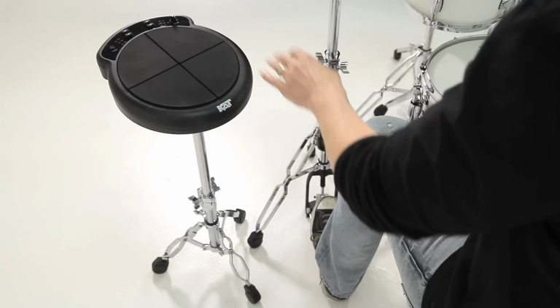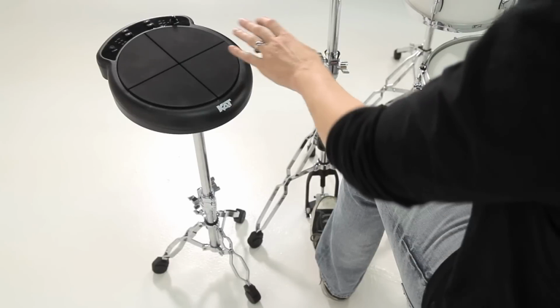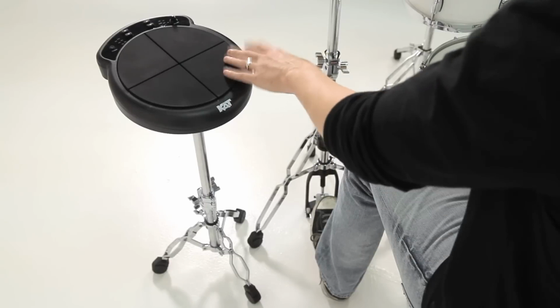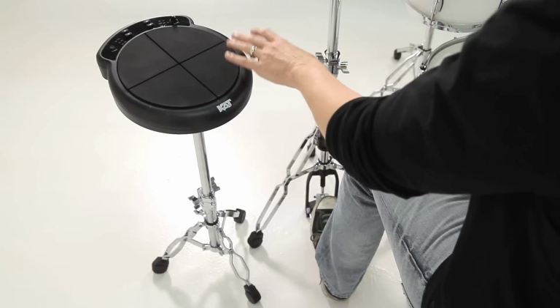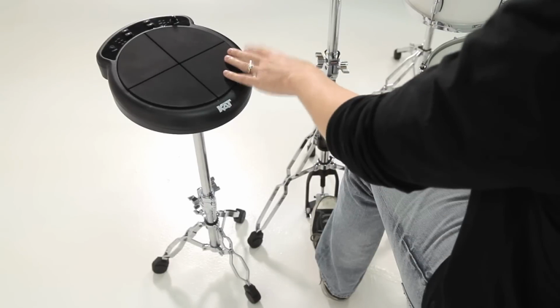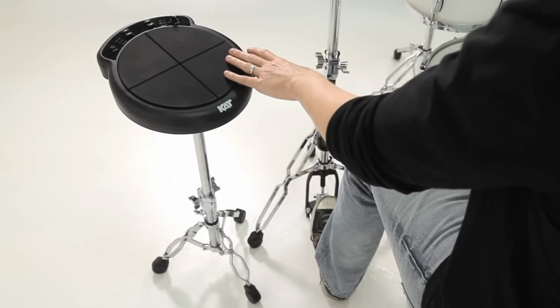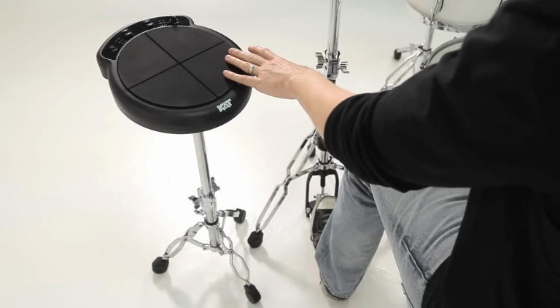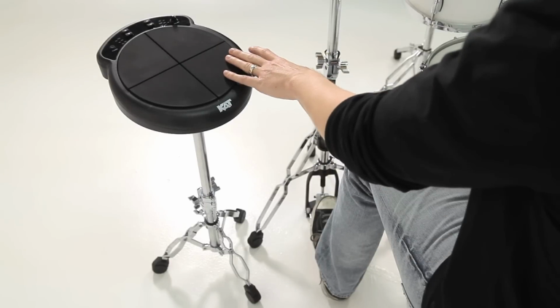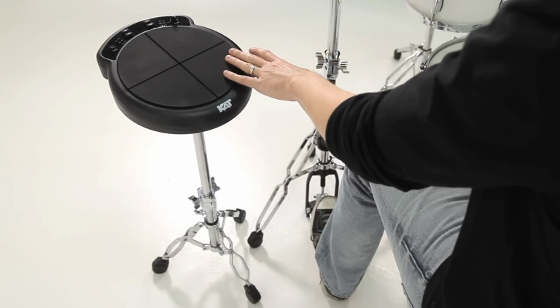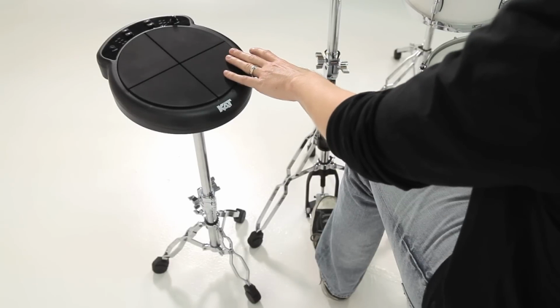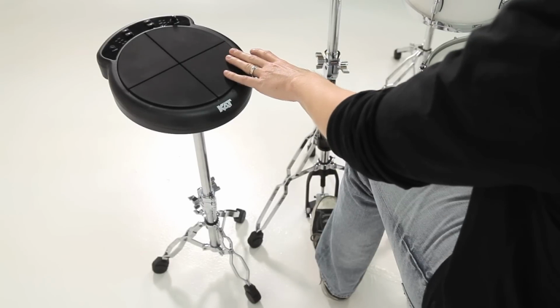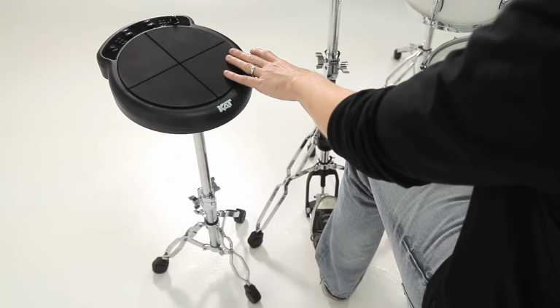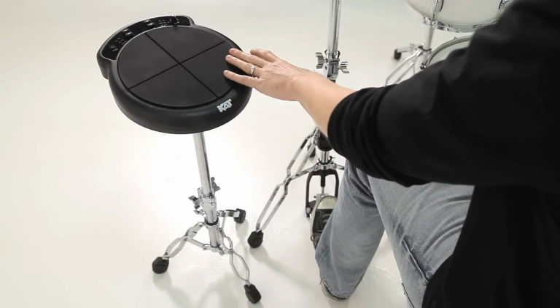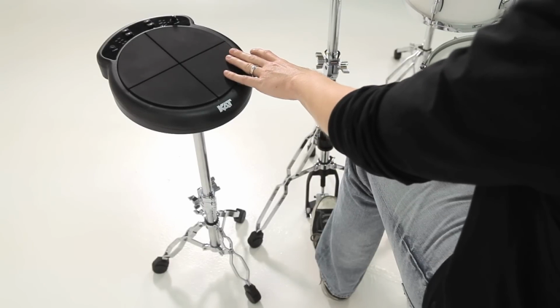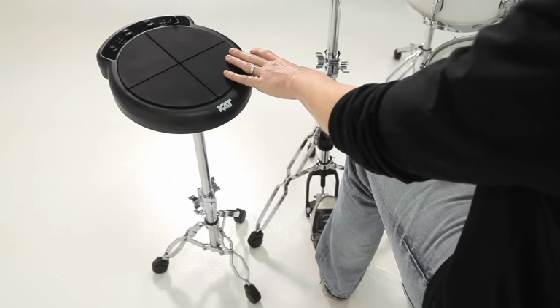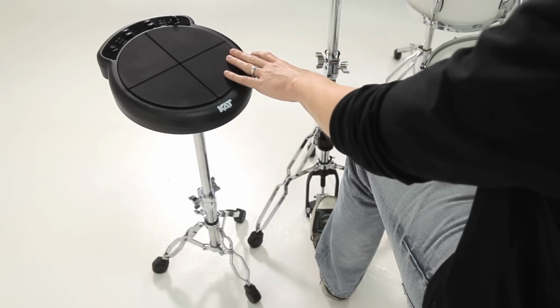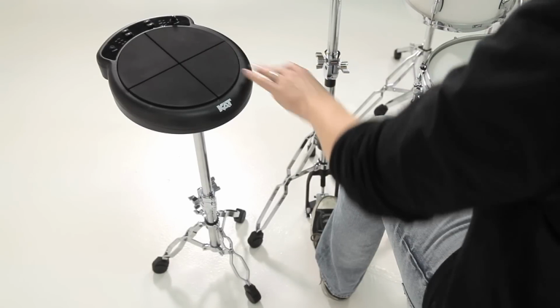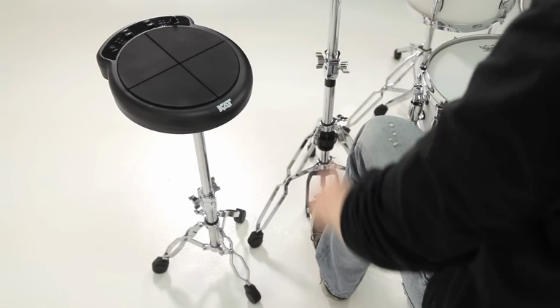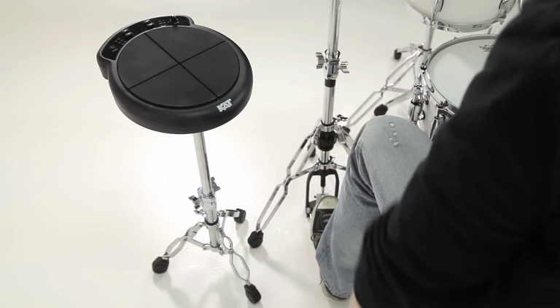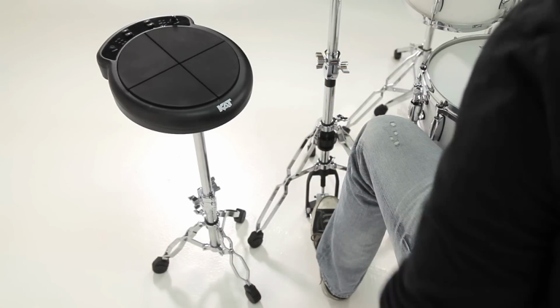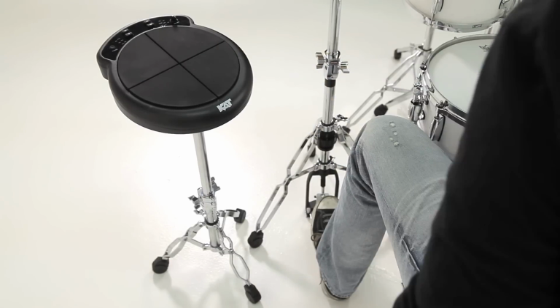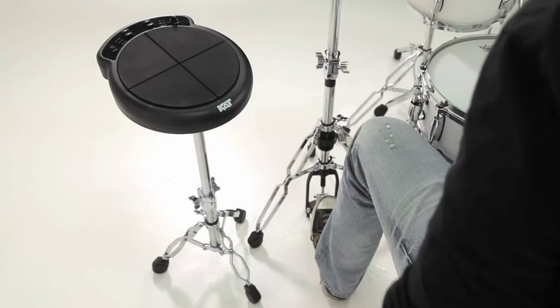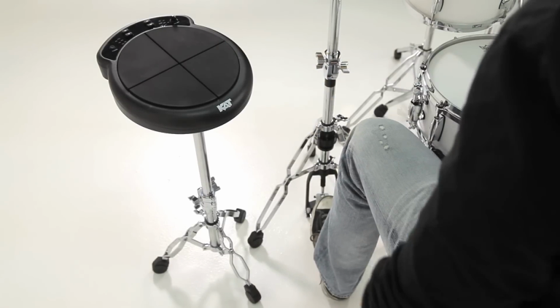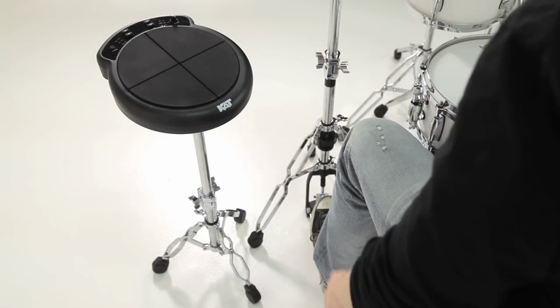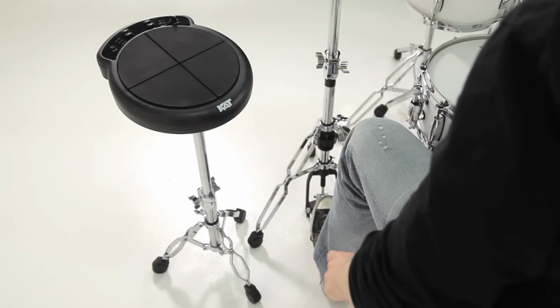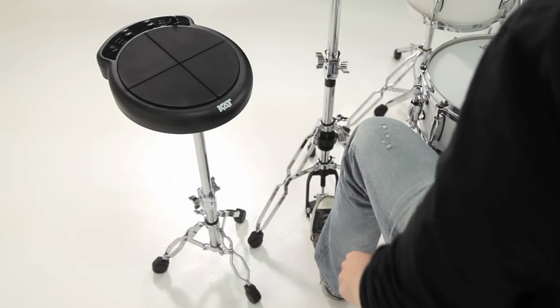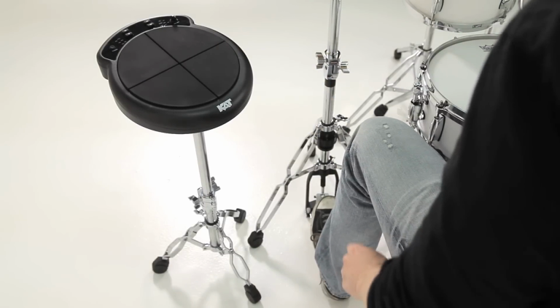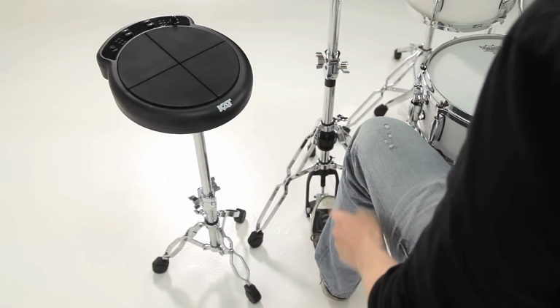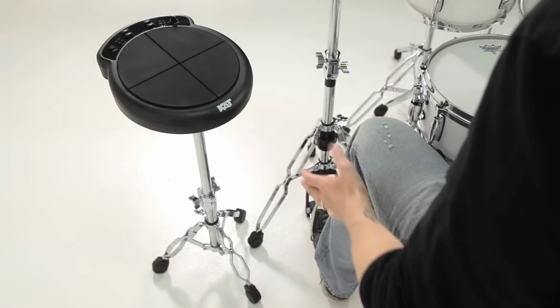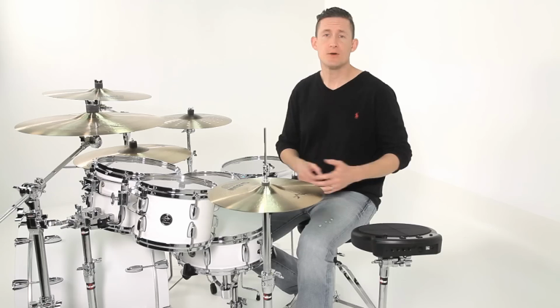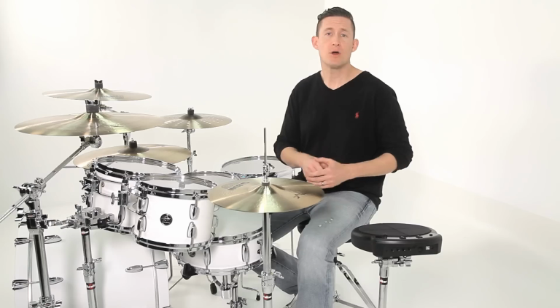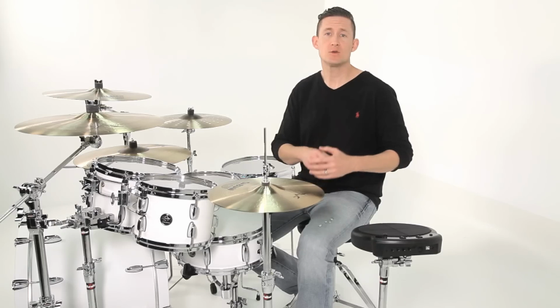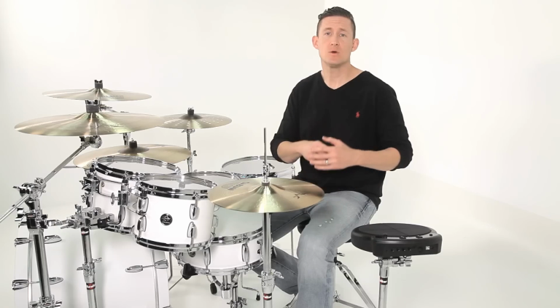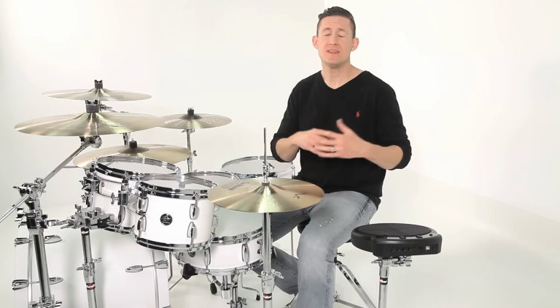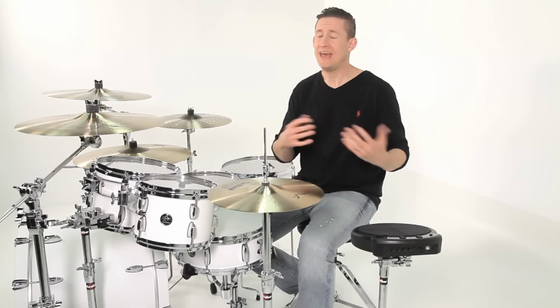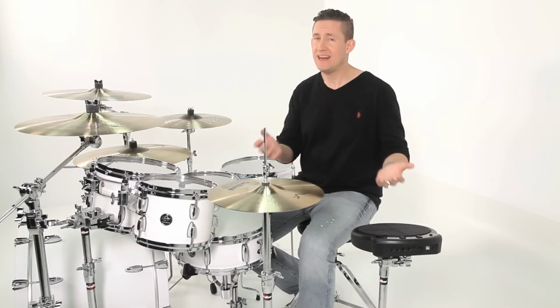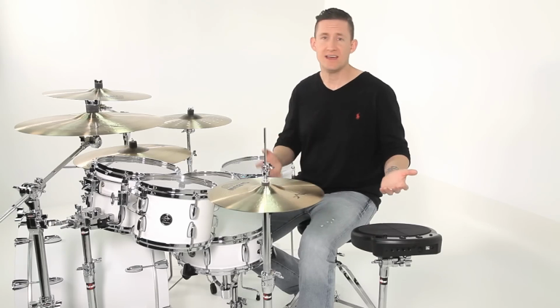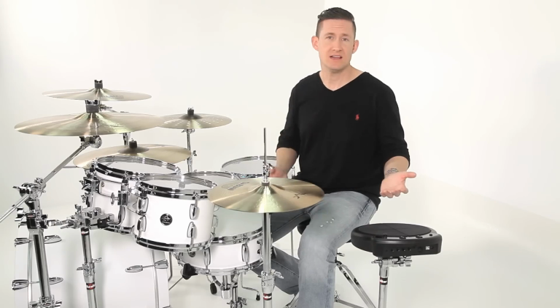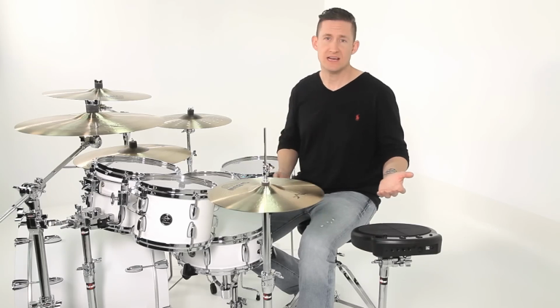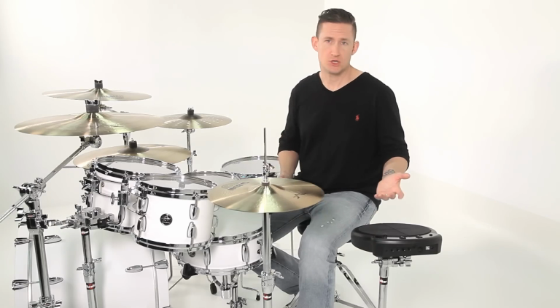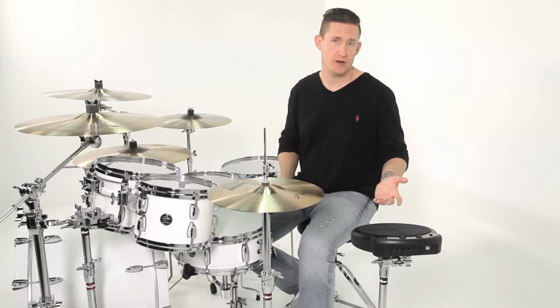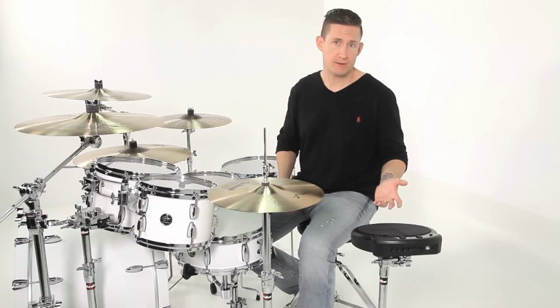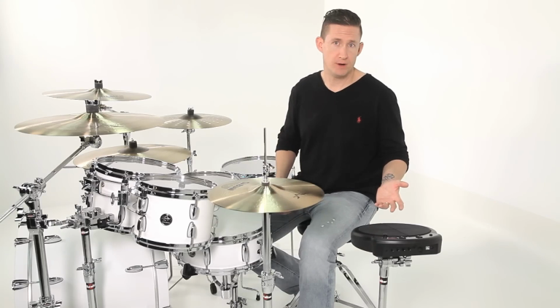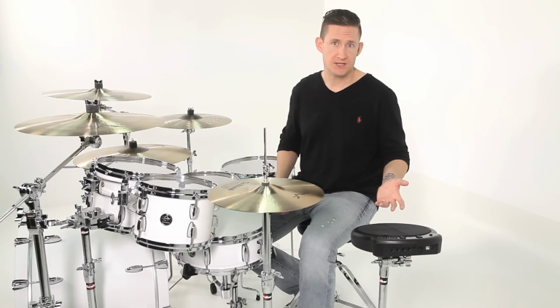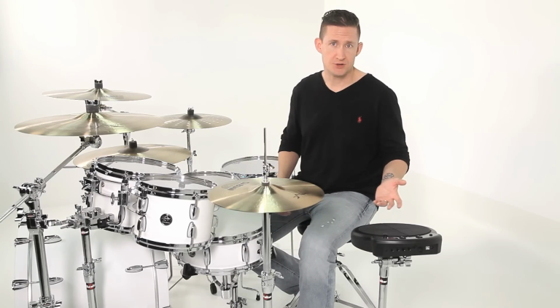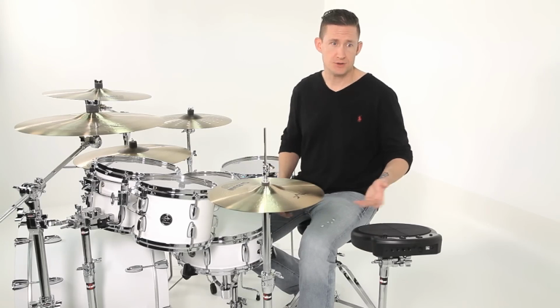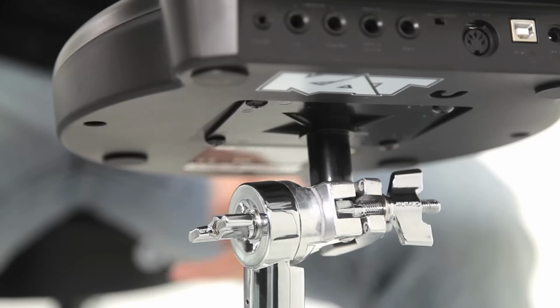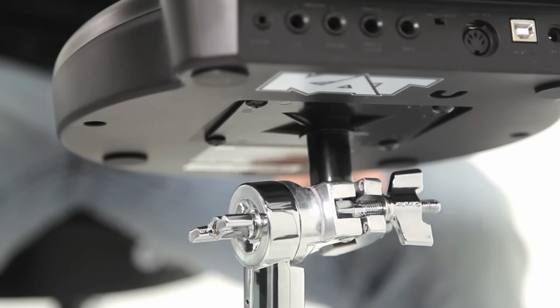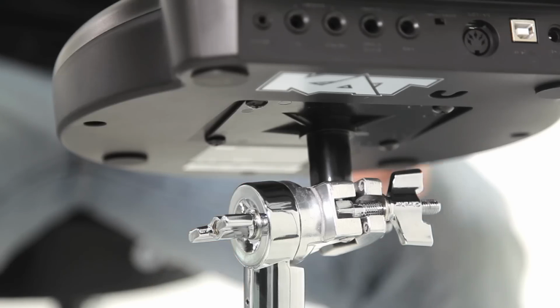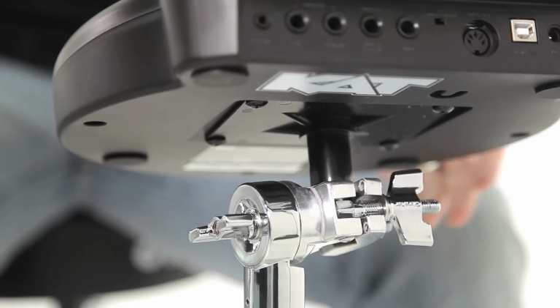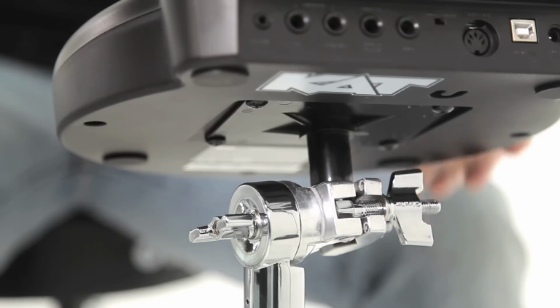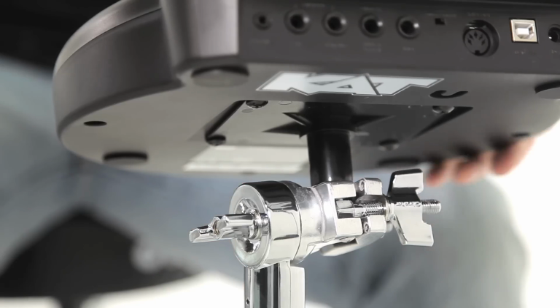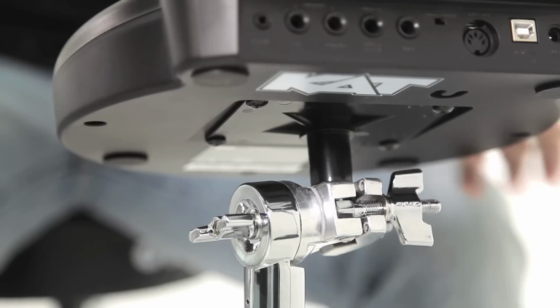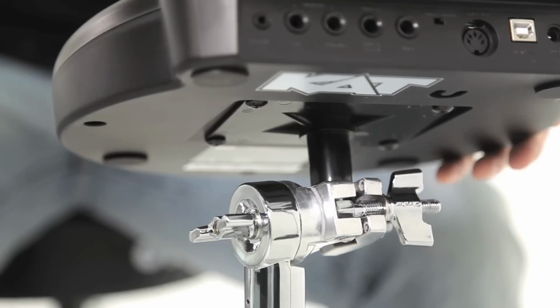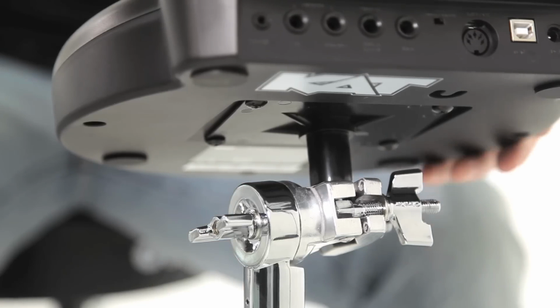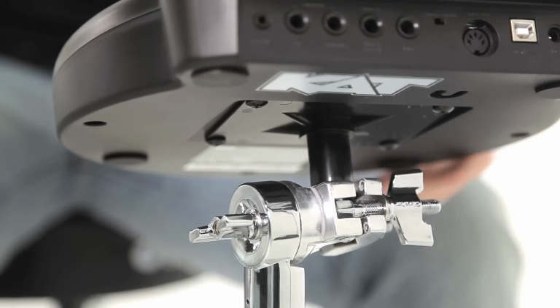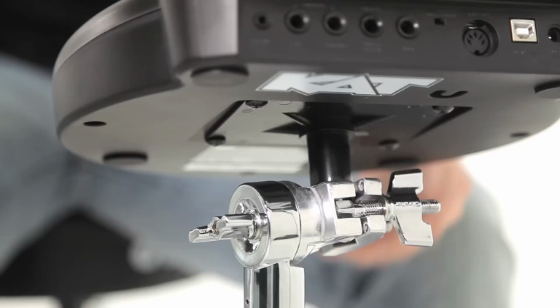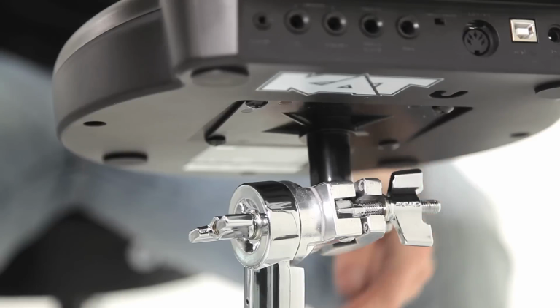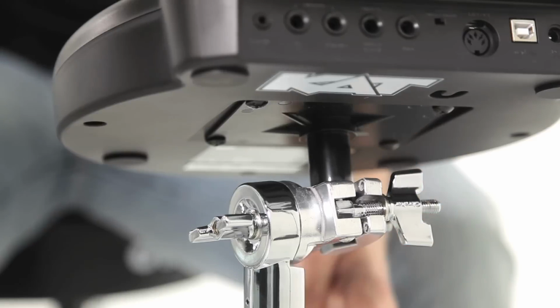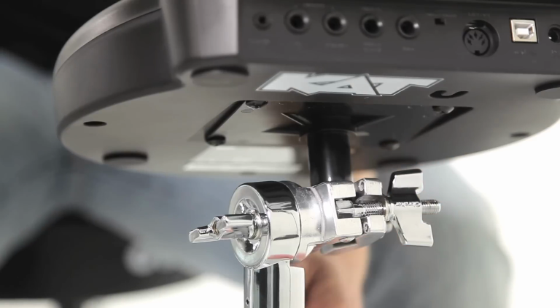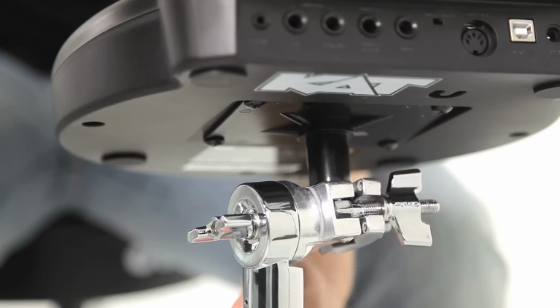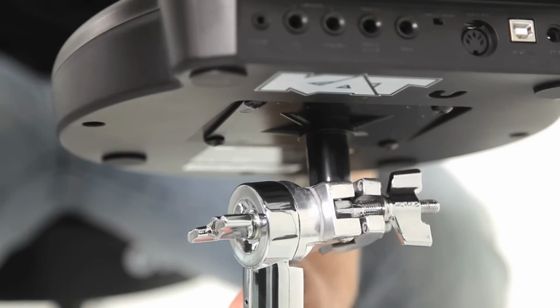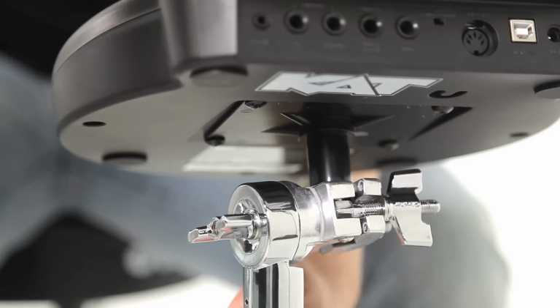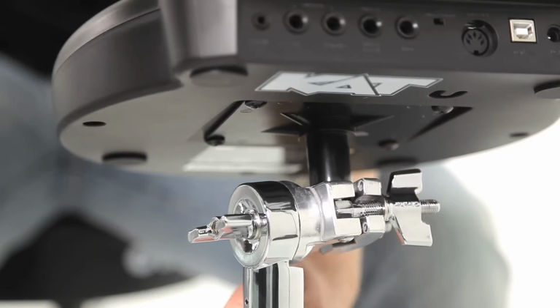Here I have the Kat multi-pad mounted, but what's great about this stand is it works with any electronic module — Roland, Alesis, Yamaha — you name it.